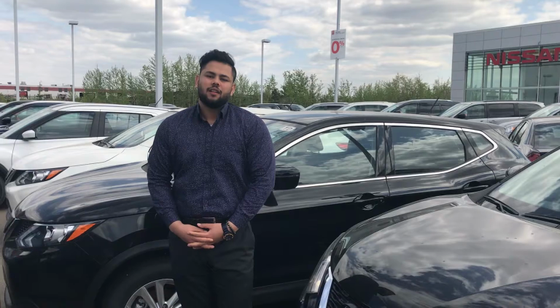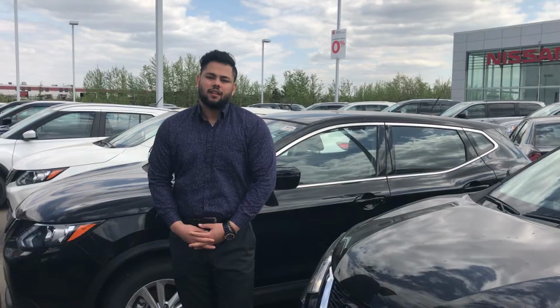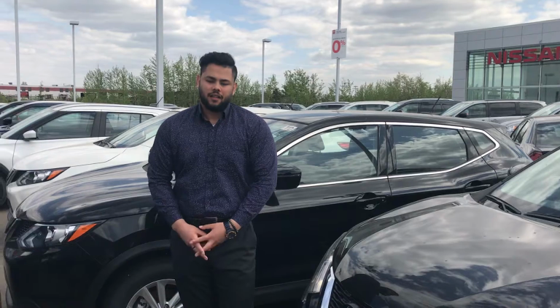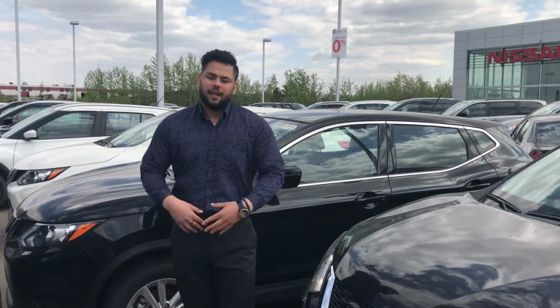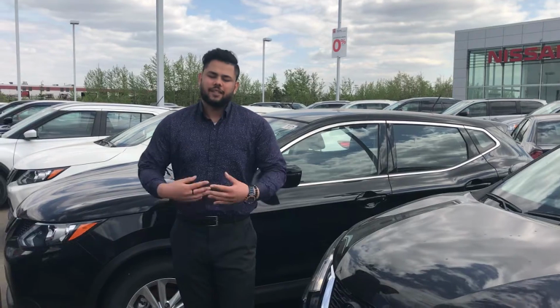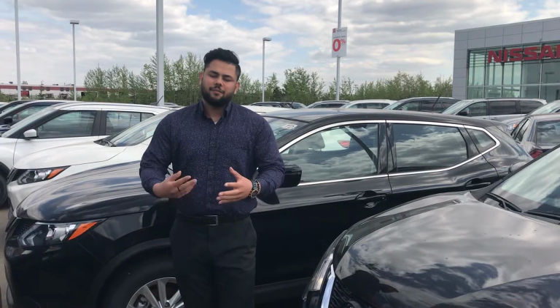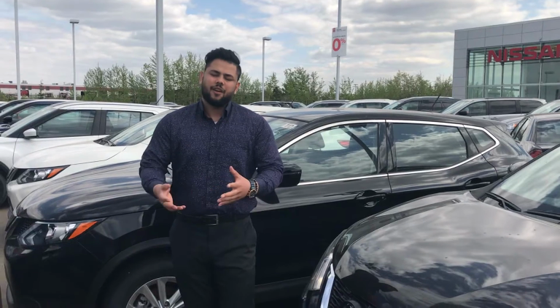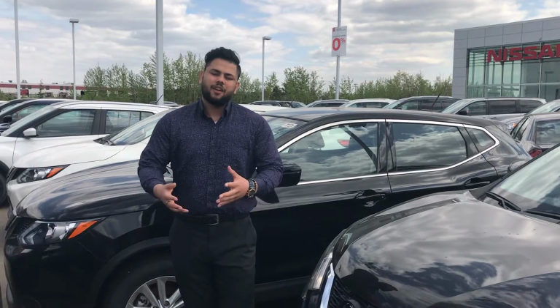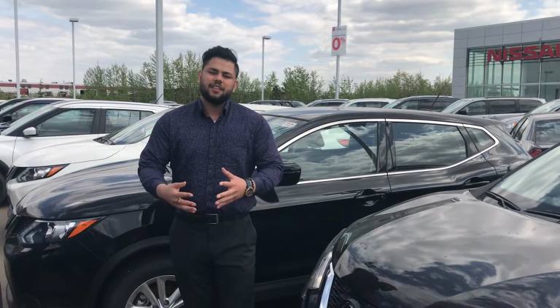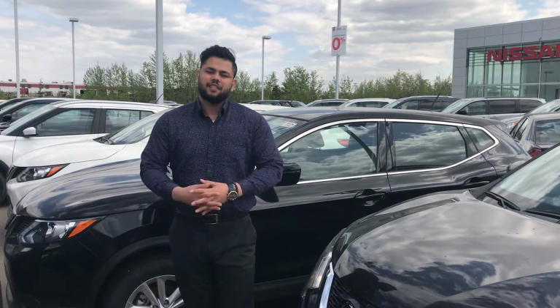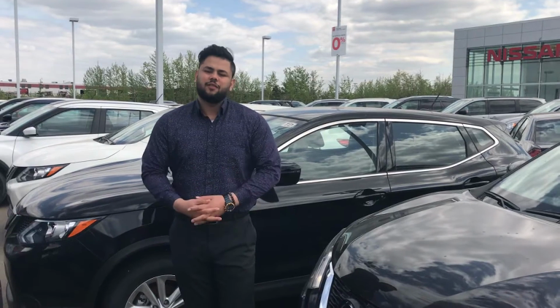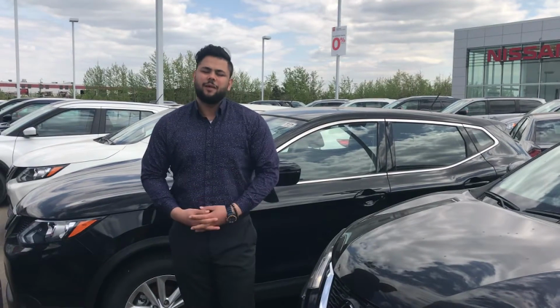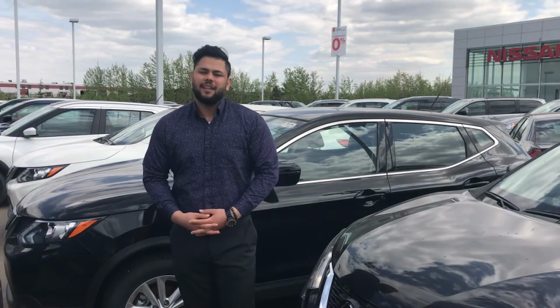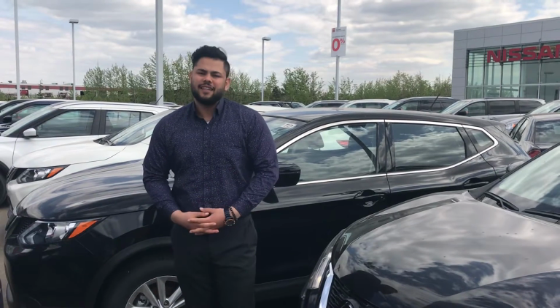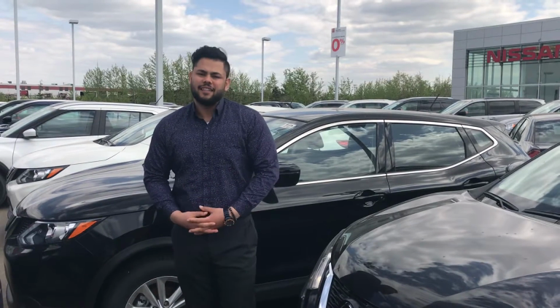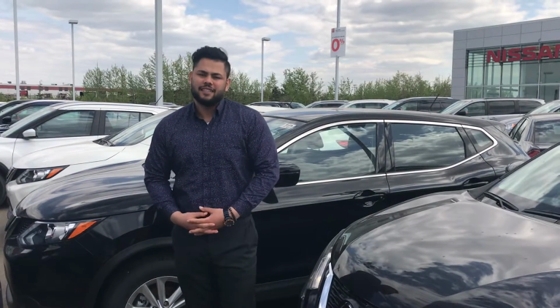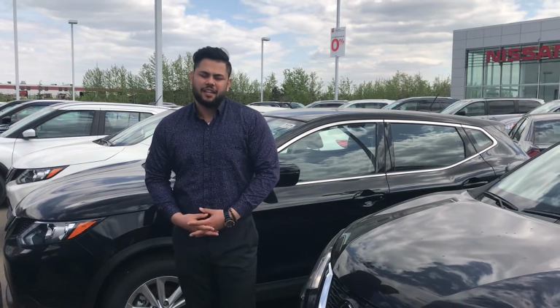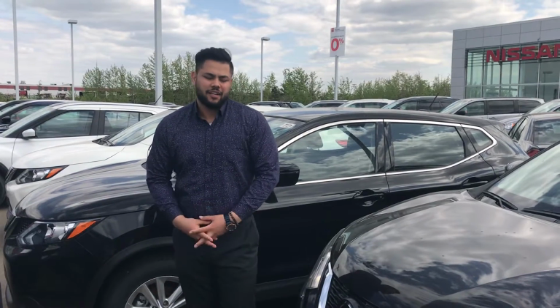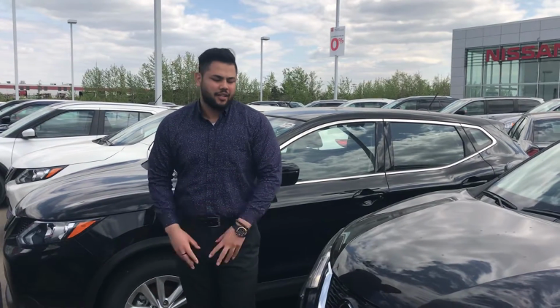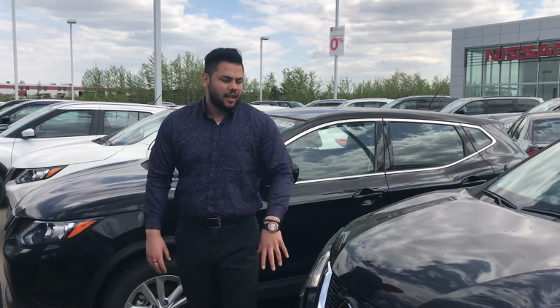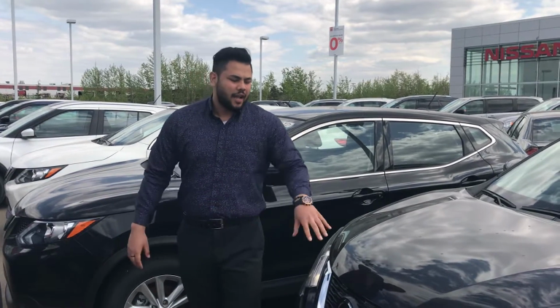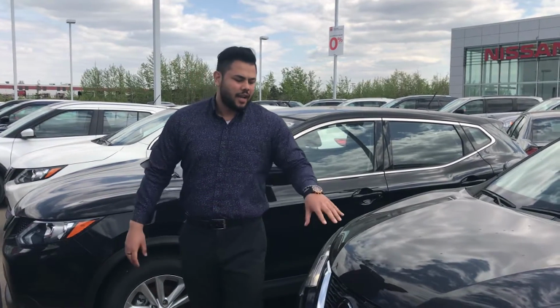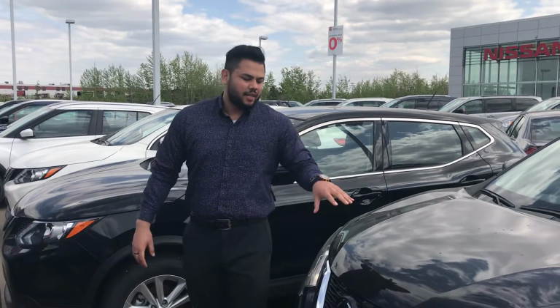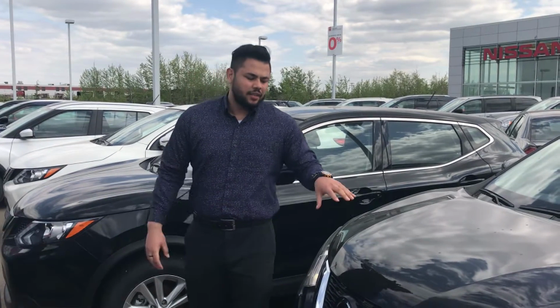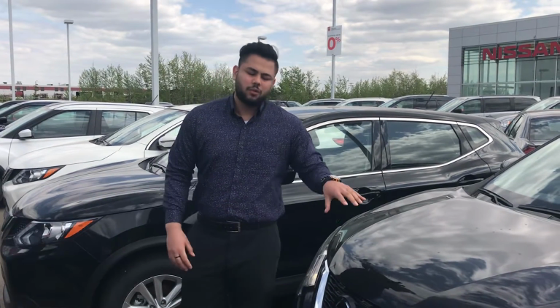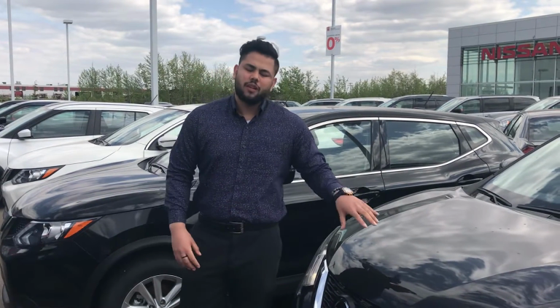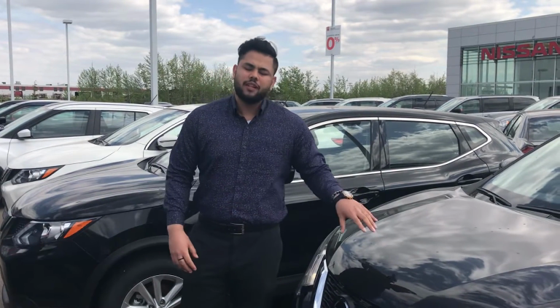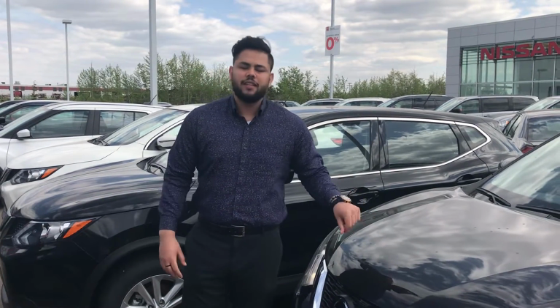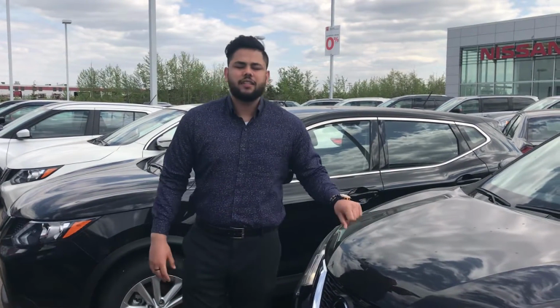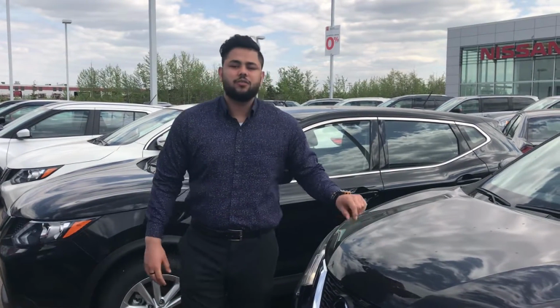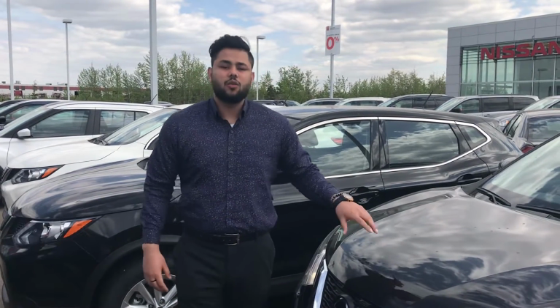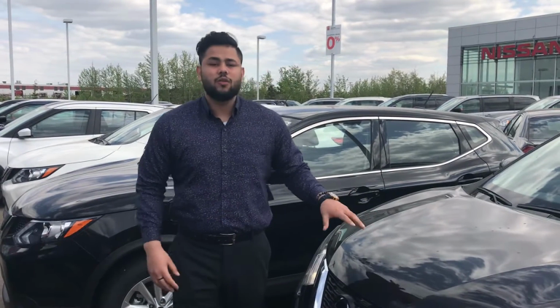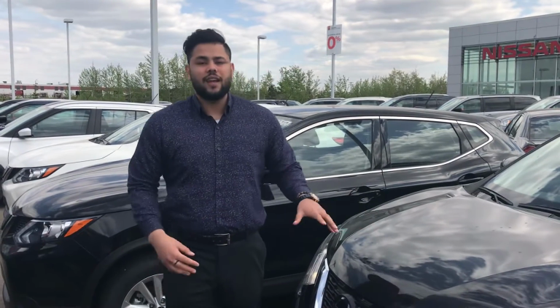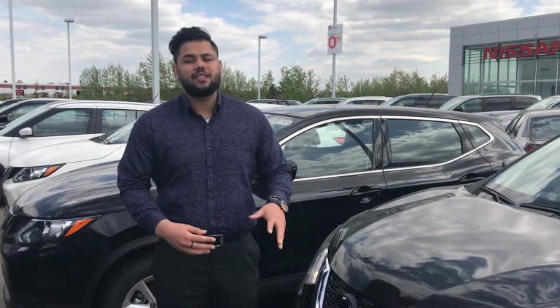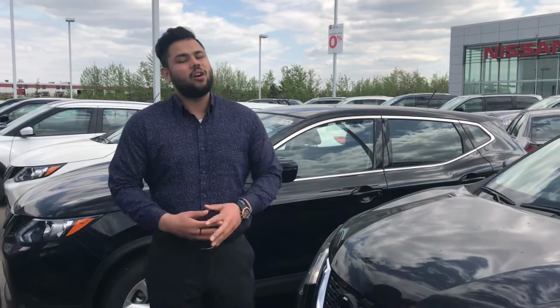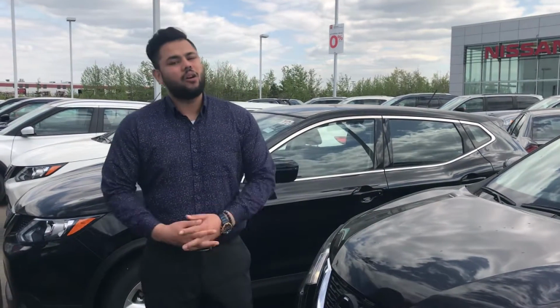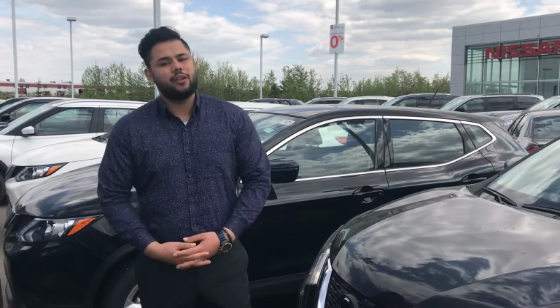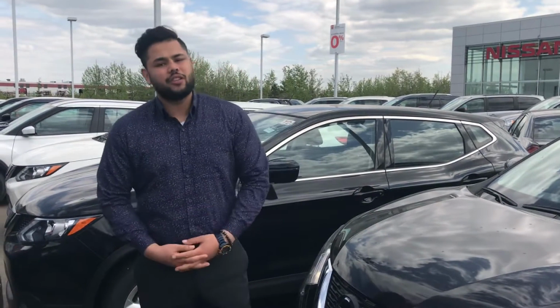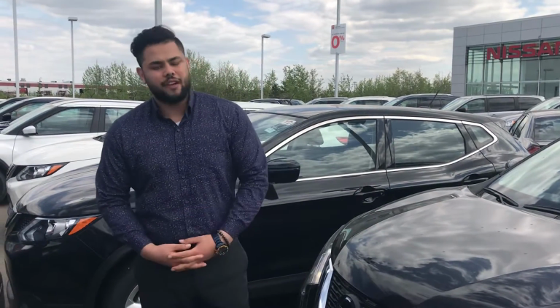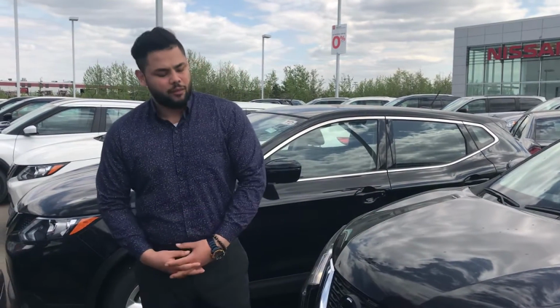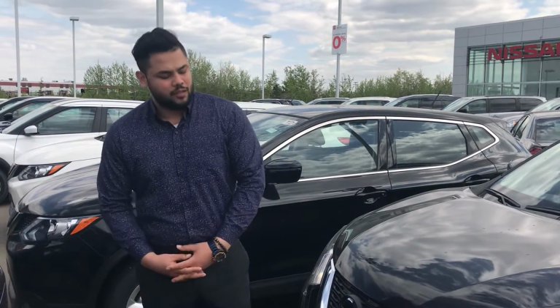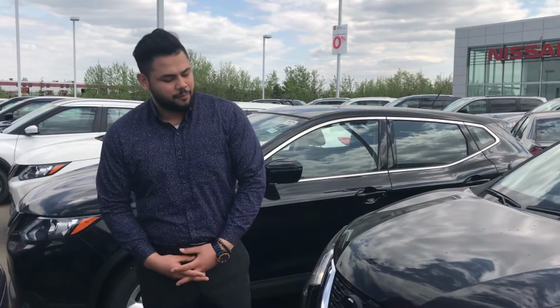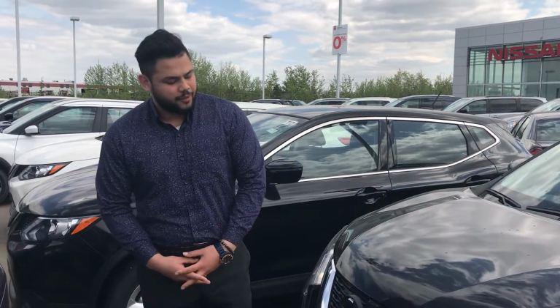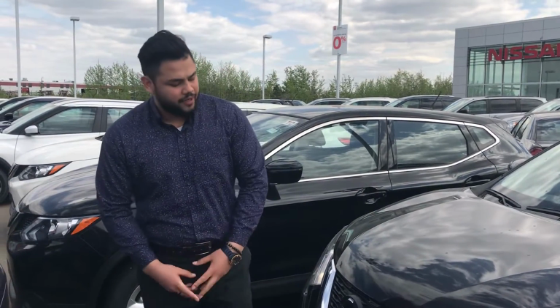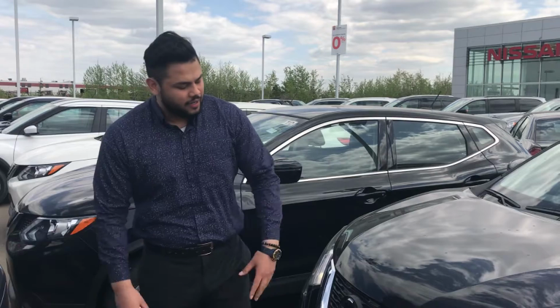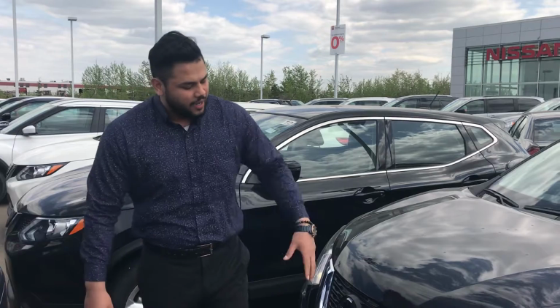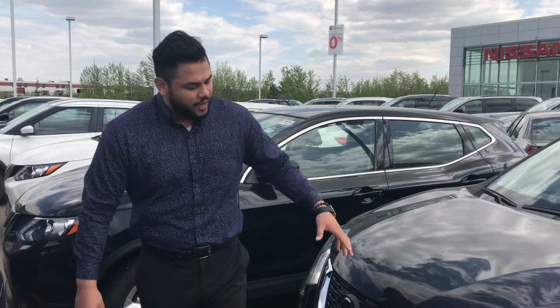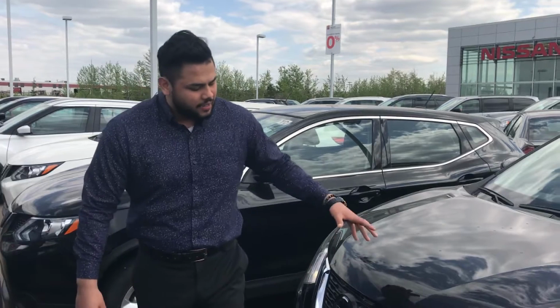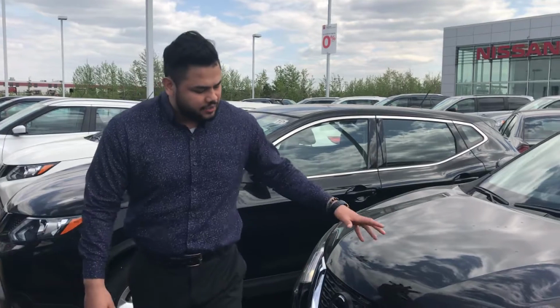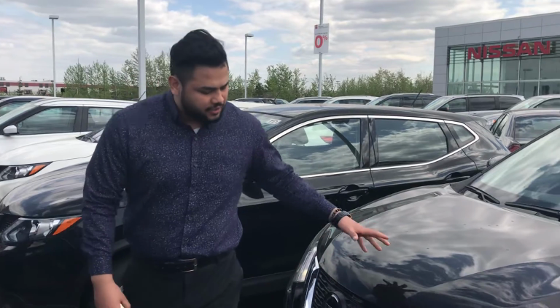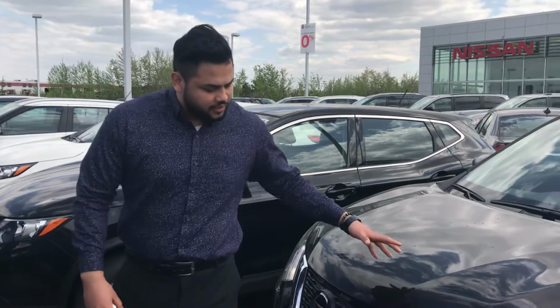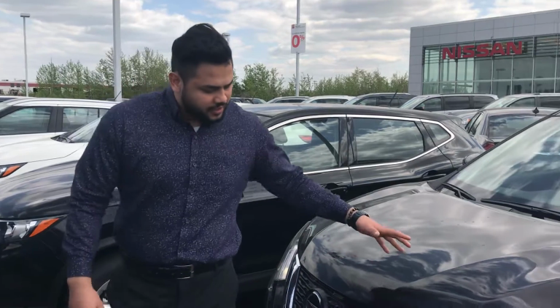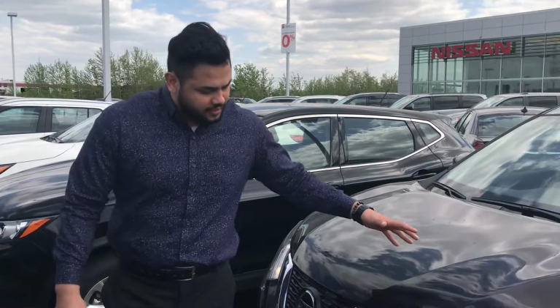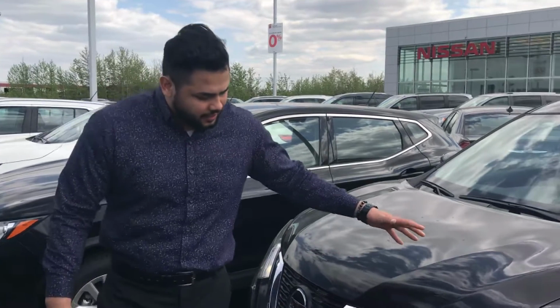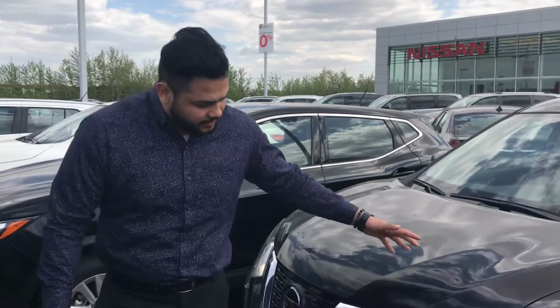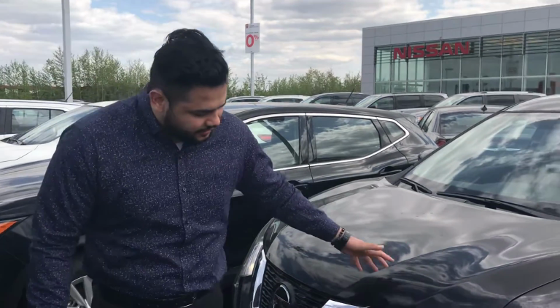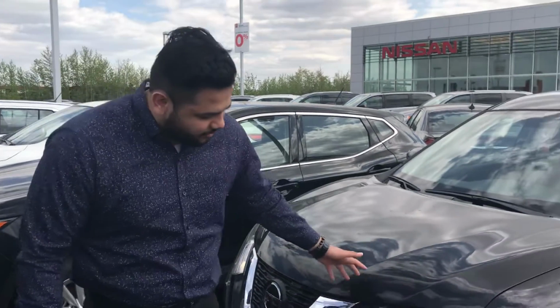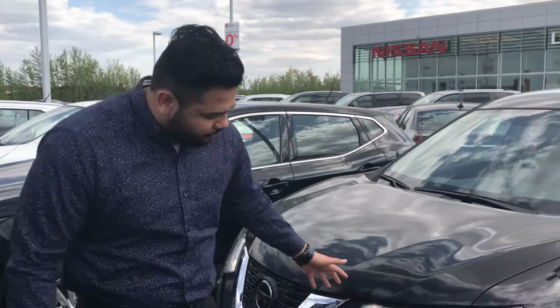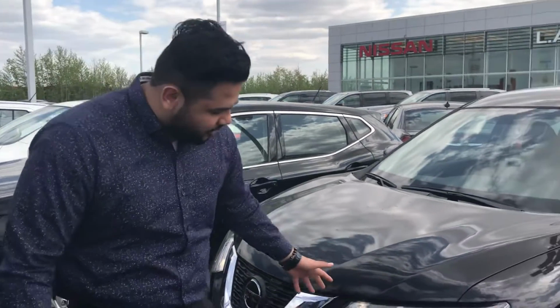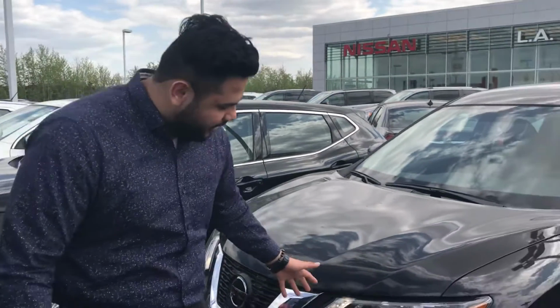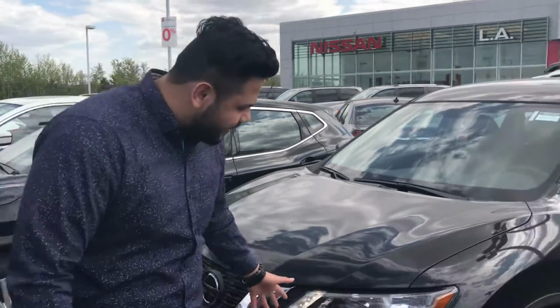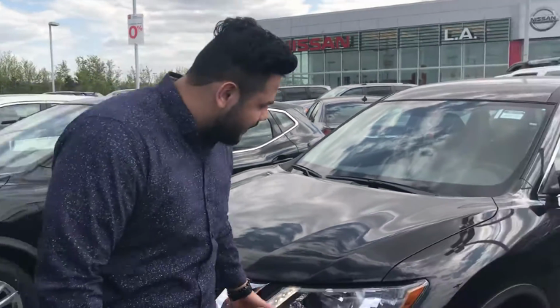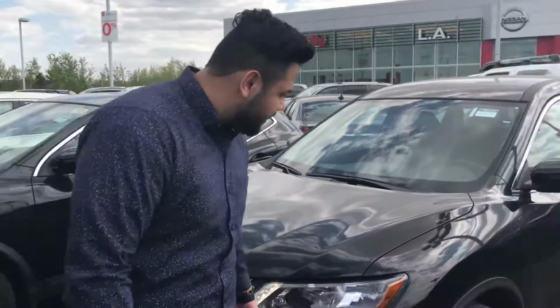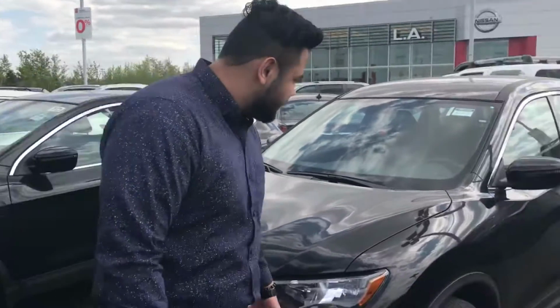Hey Tamara, it's Ish from LA Nissan here. I got the 2018 Rogue S all-wheel drive filled up here. As you can see, it's got daytime running headlights.